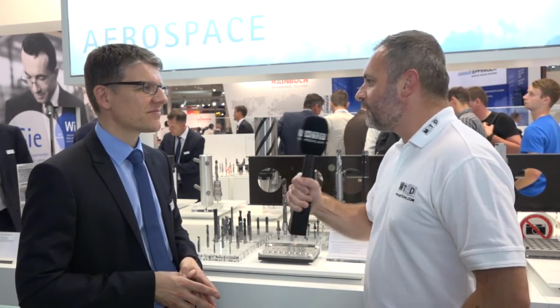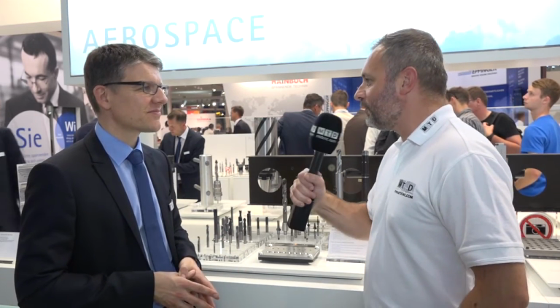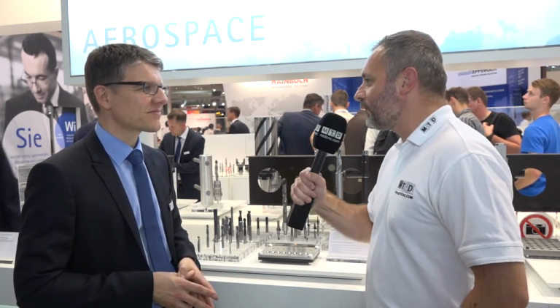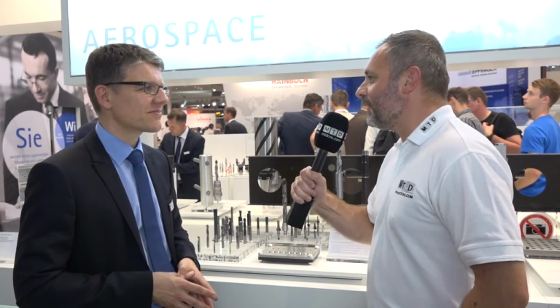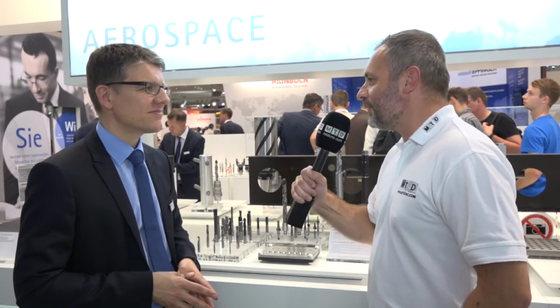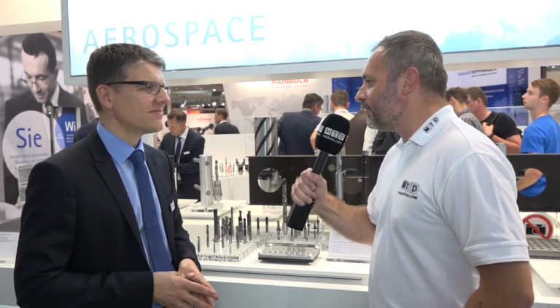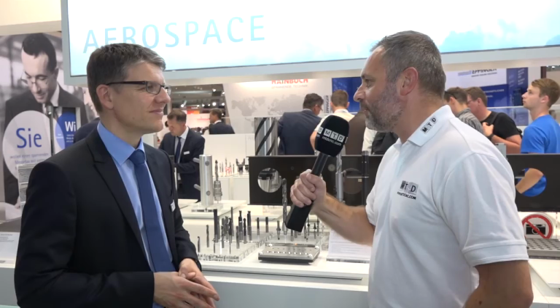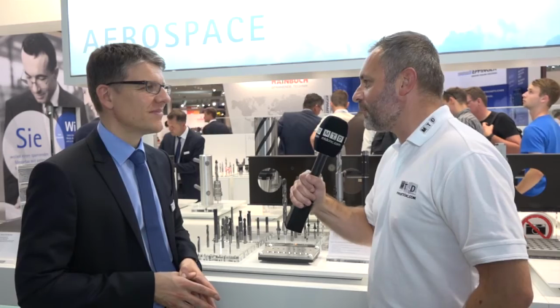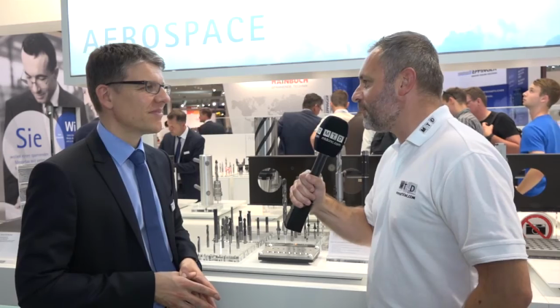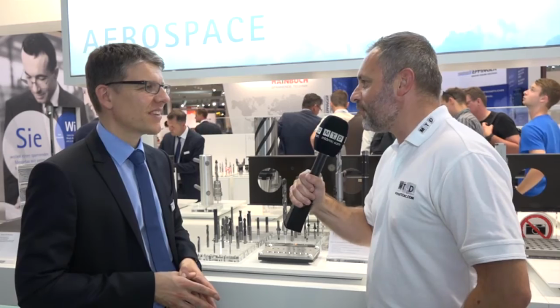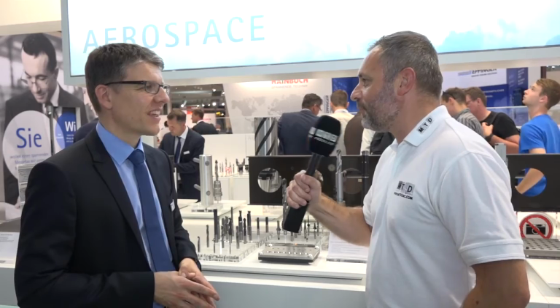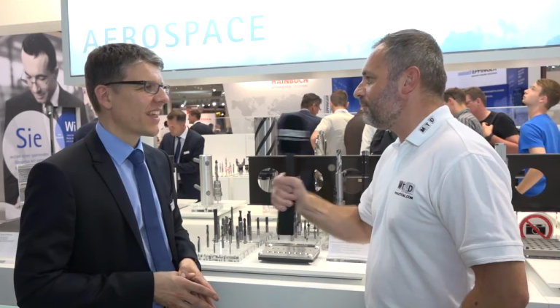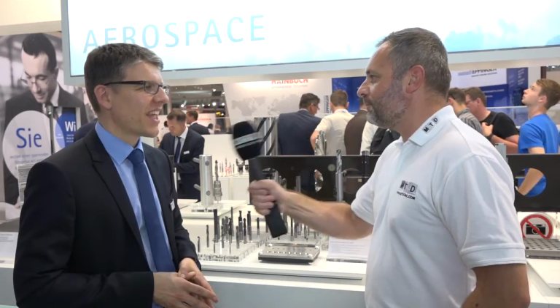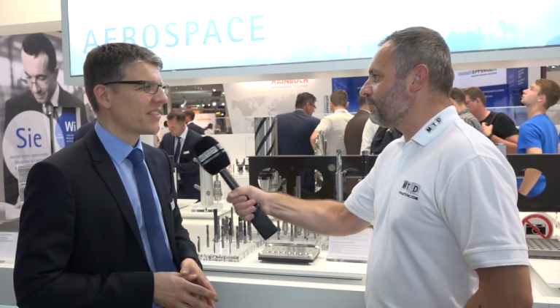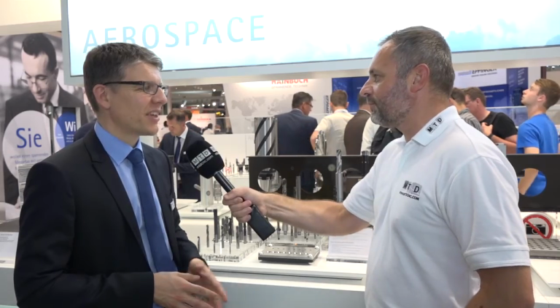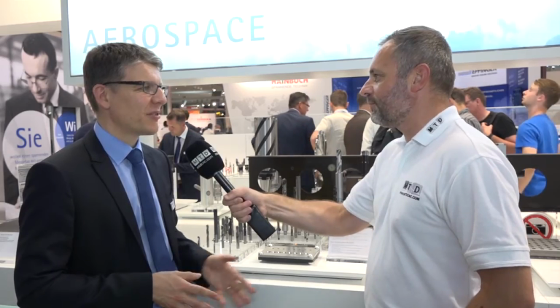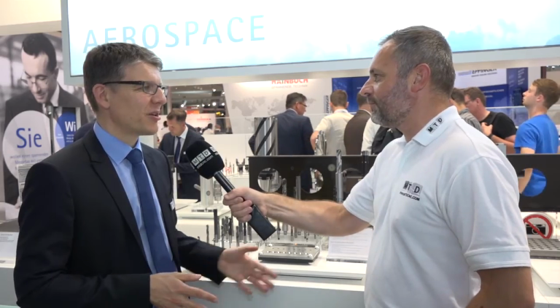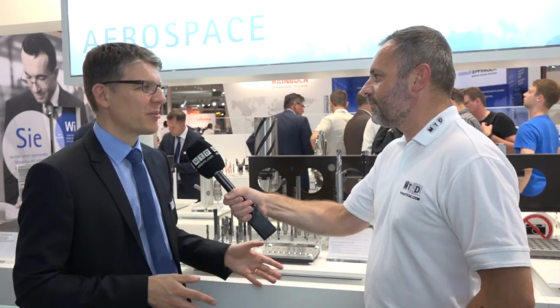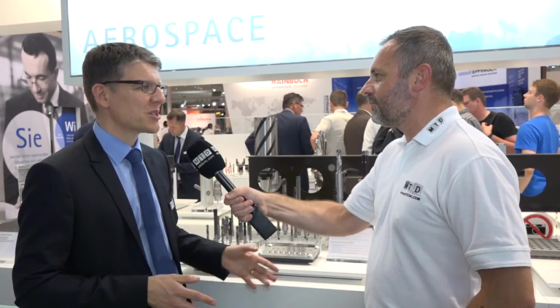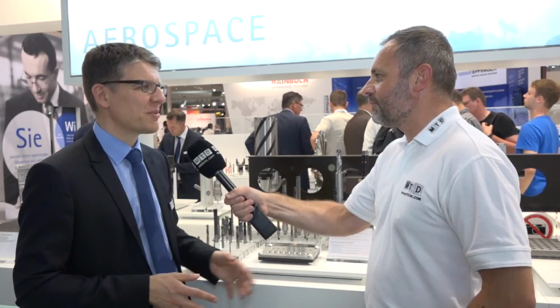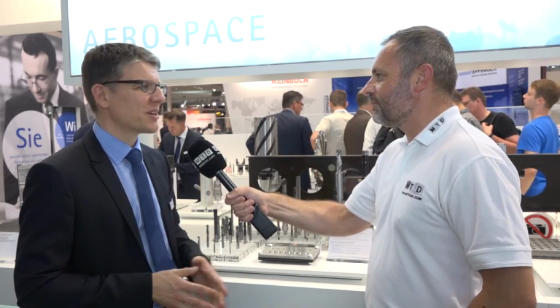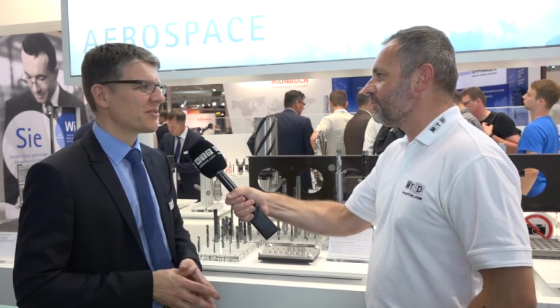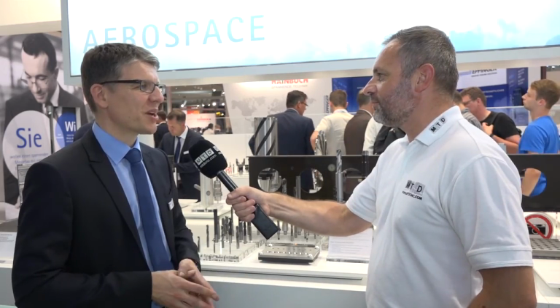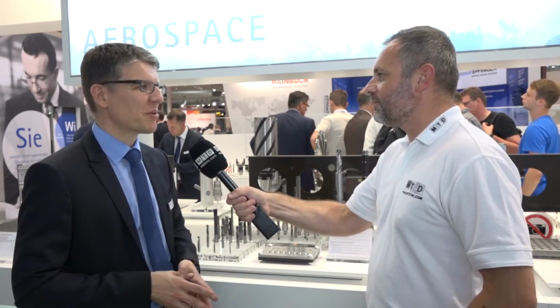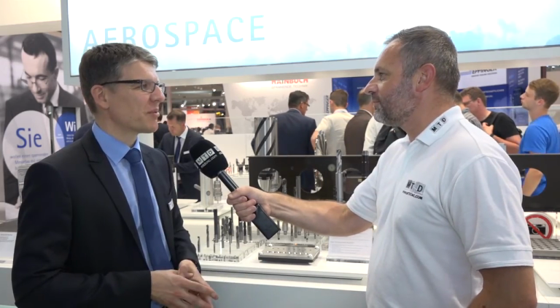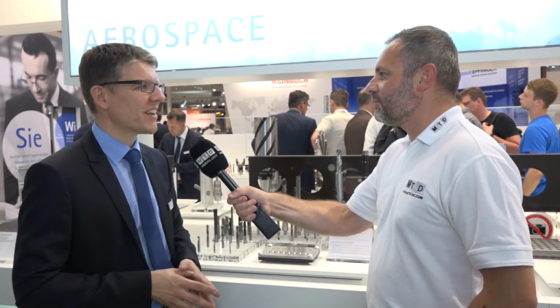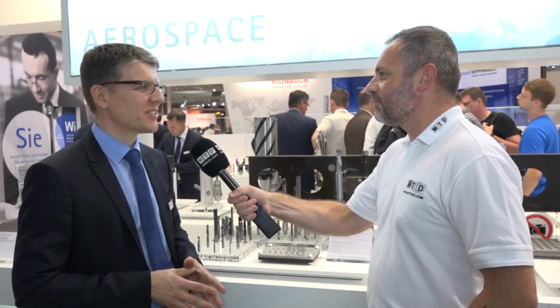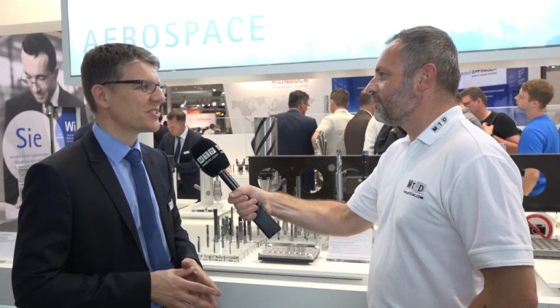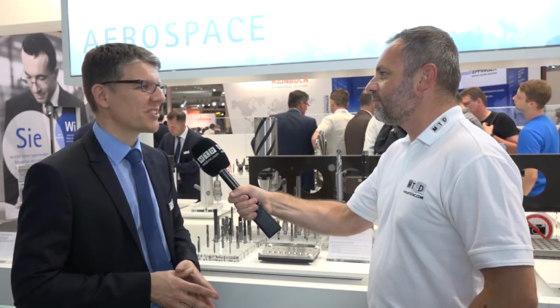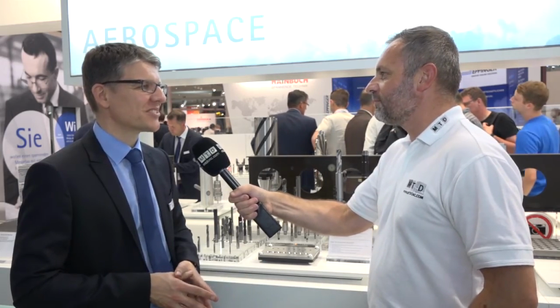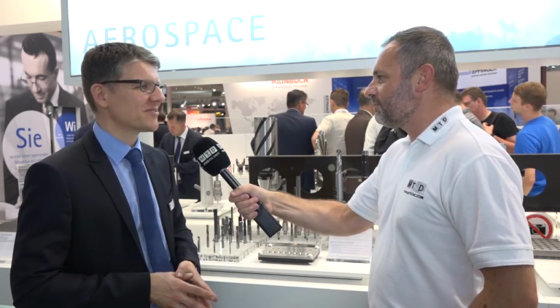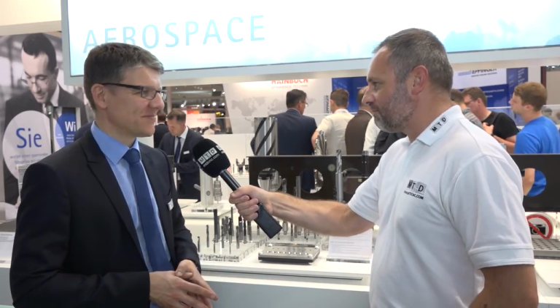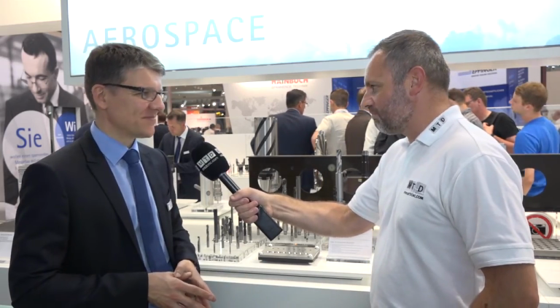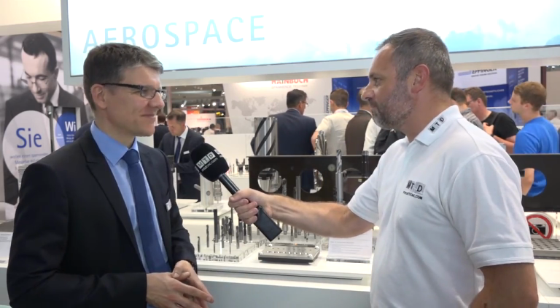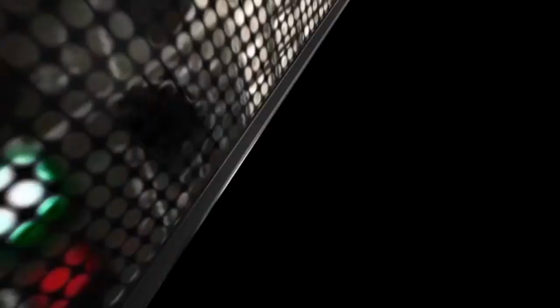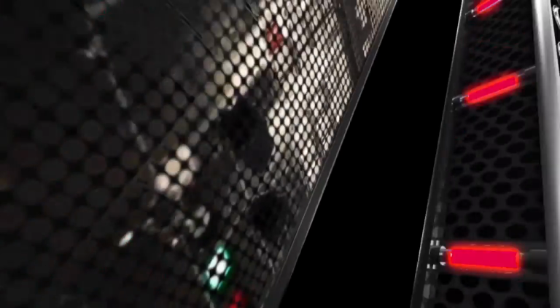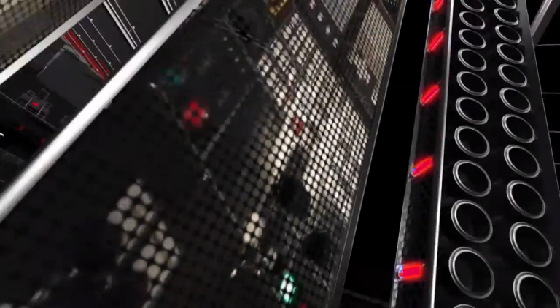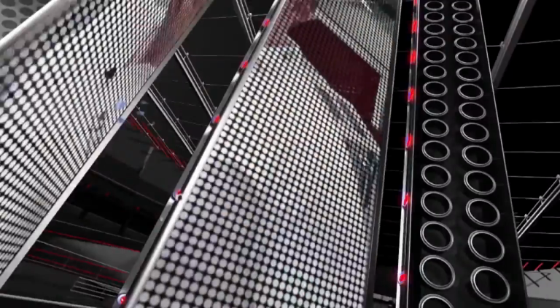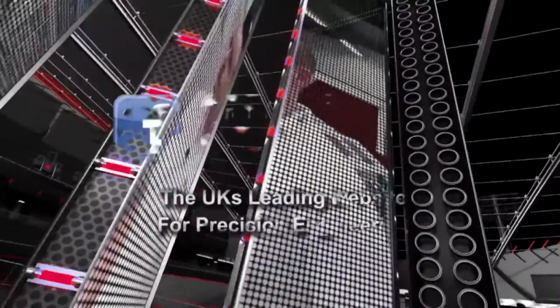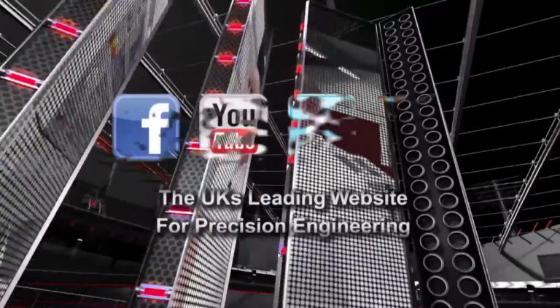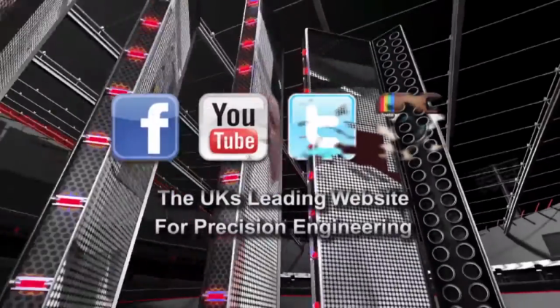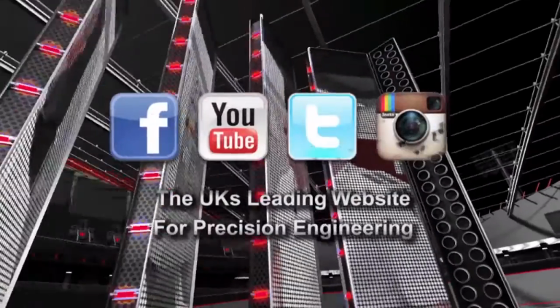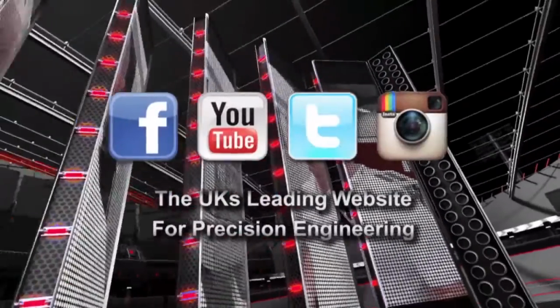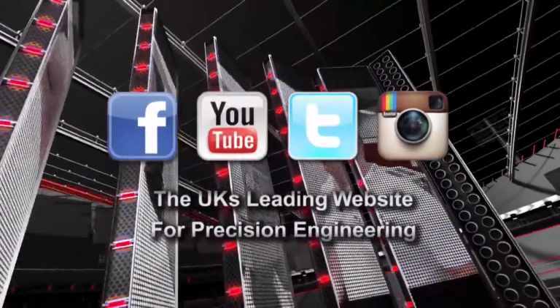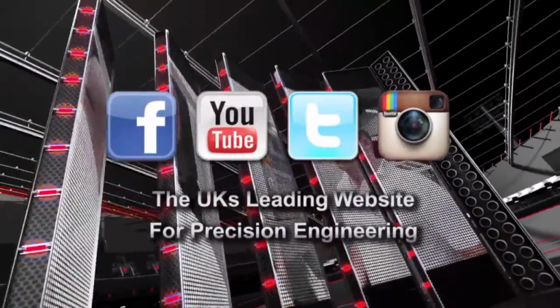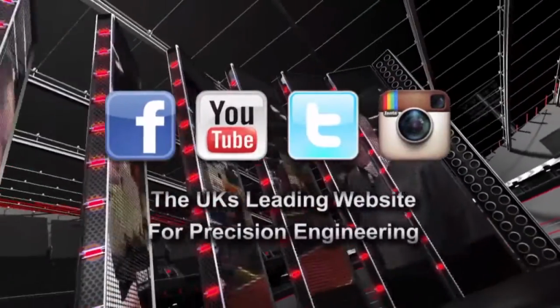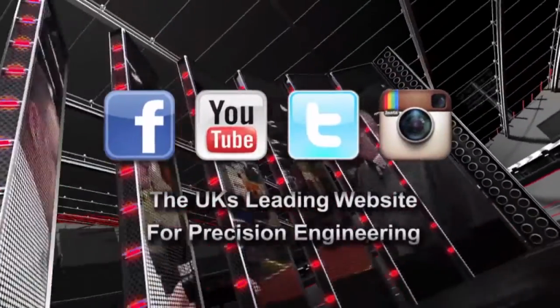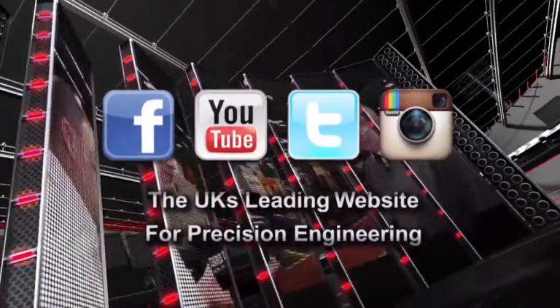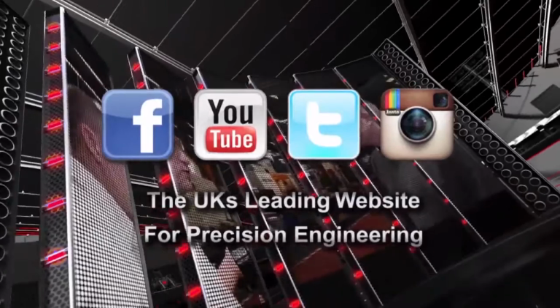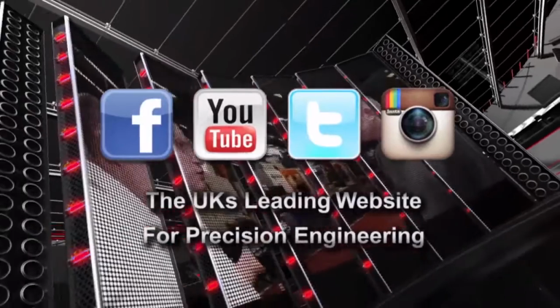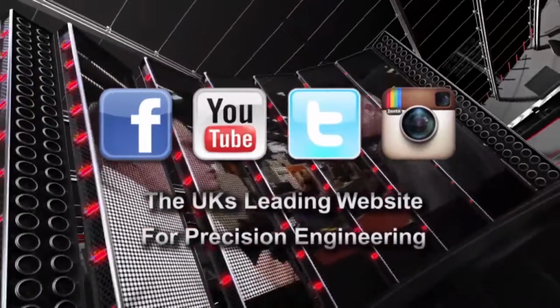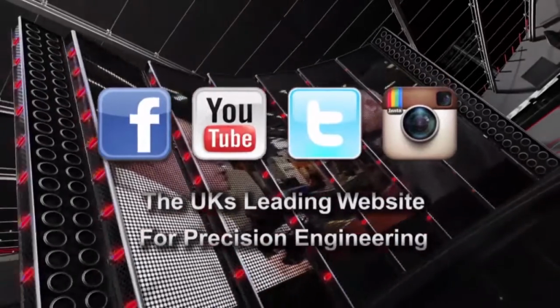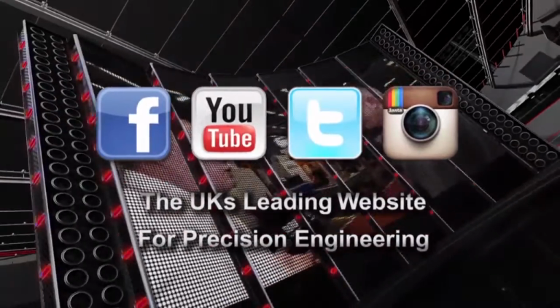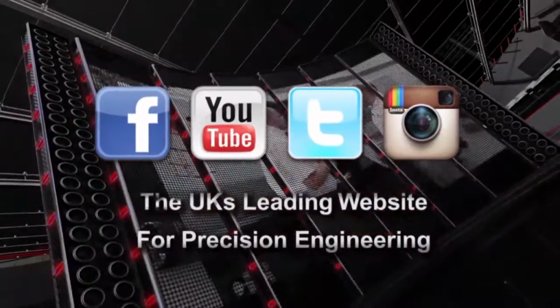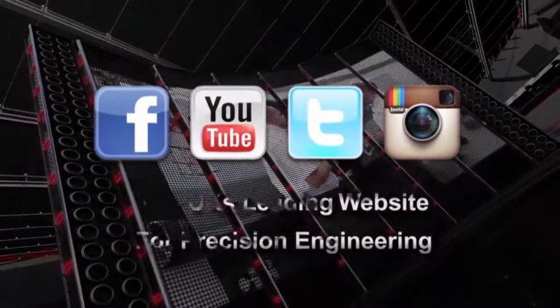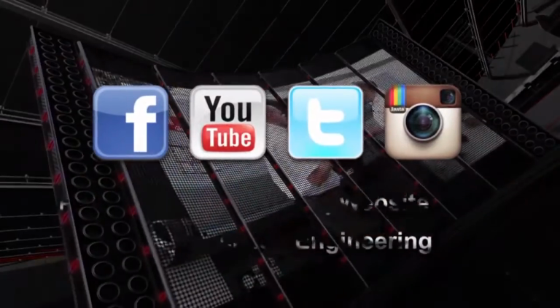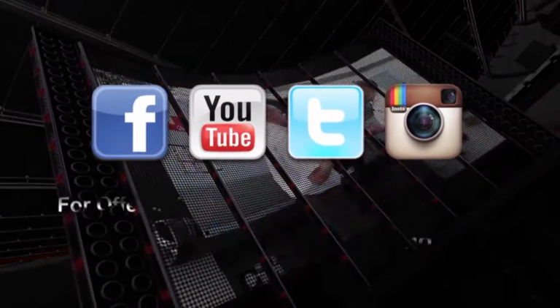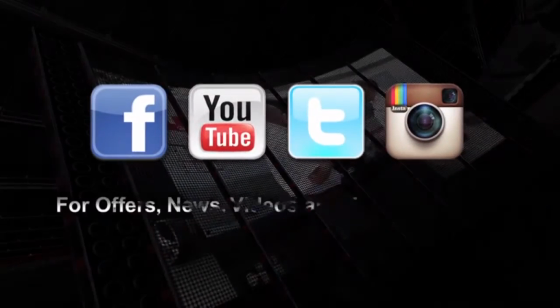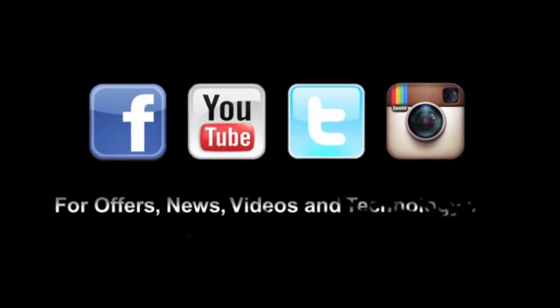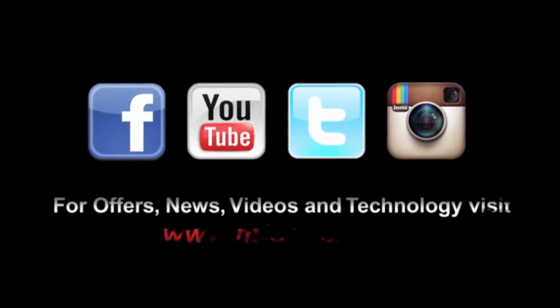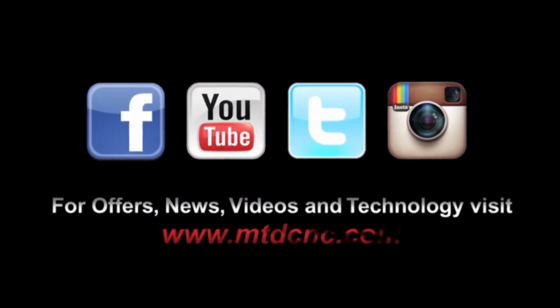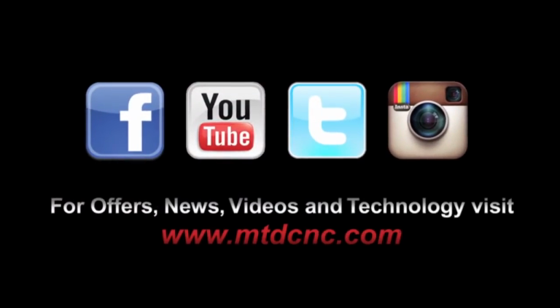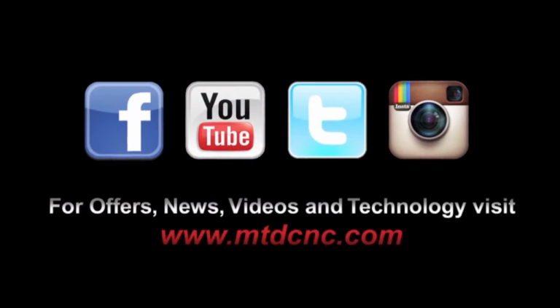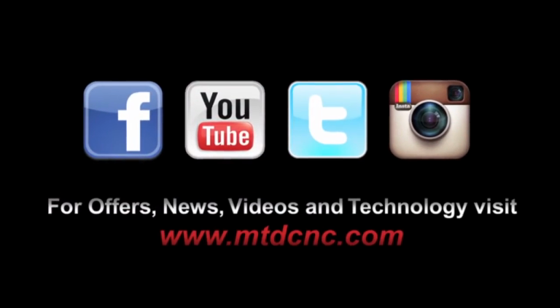Dr. Kress, thanks very much for your time. Thank you very much, Mark, for coming by and your interest.